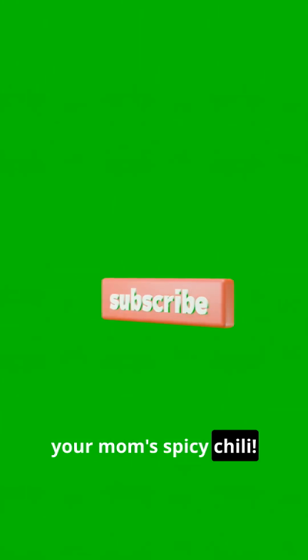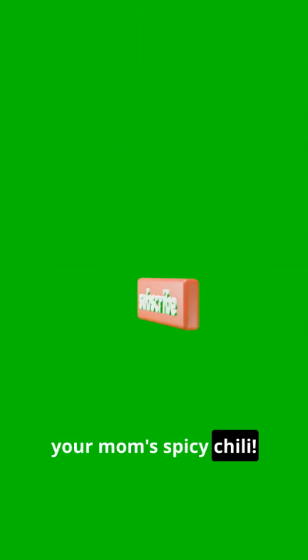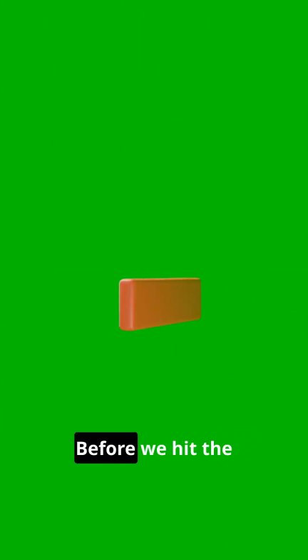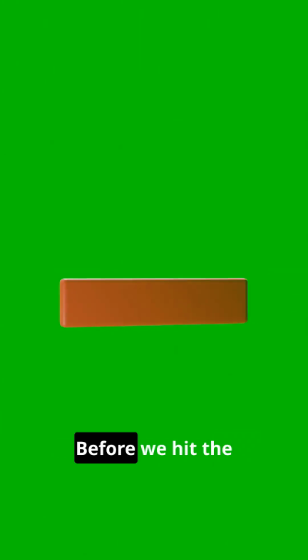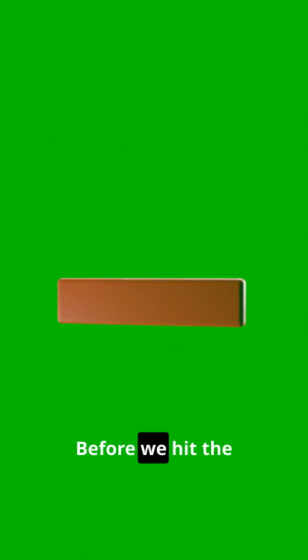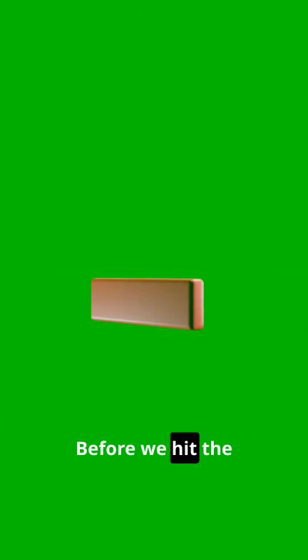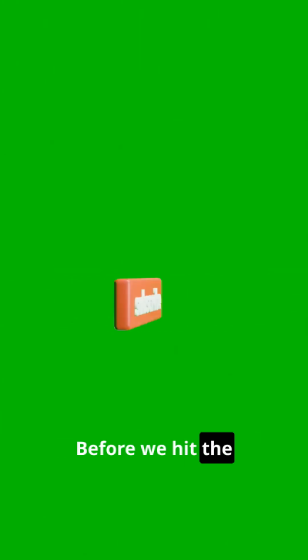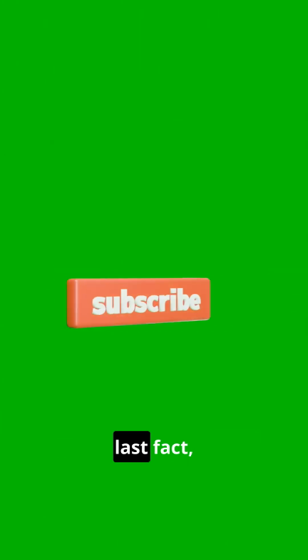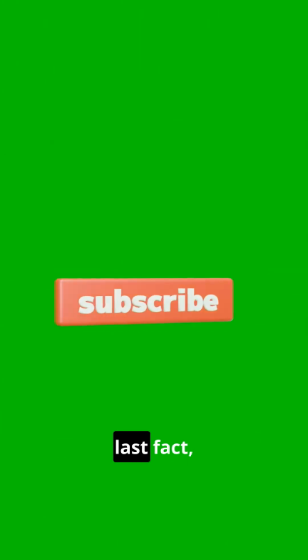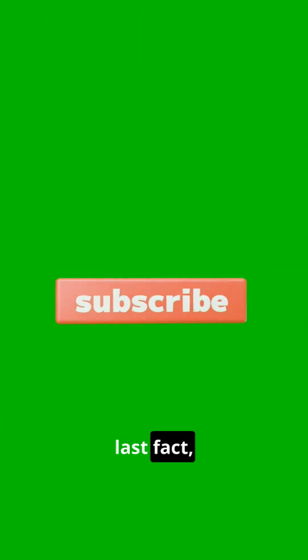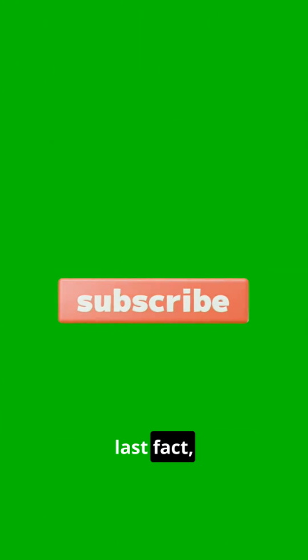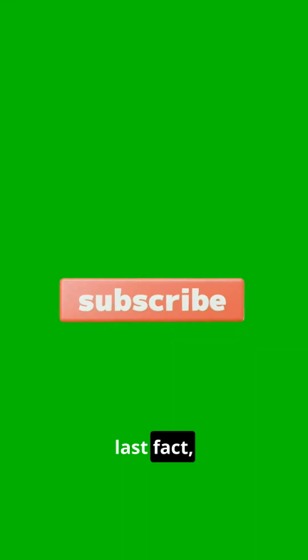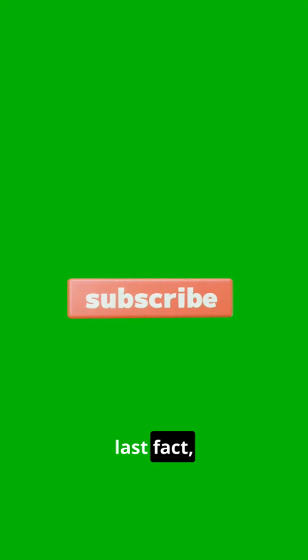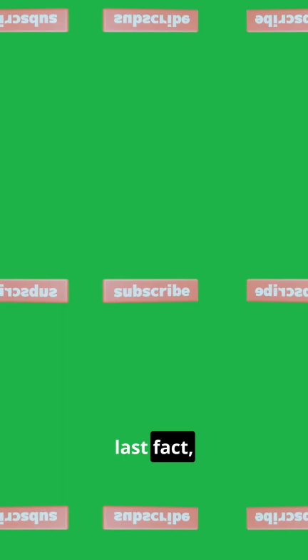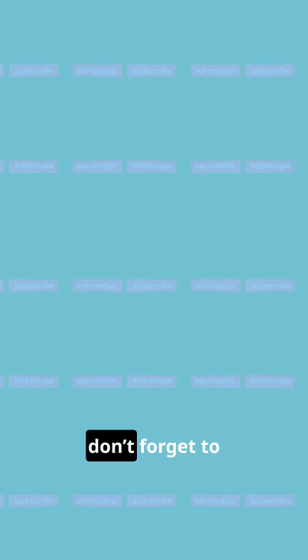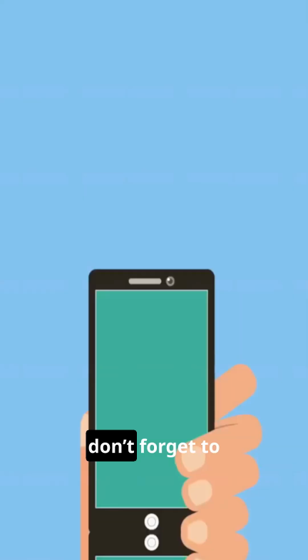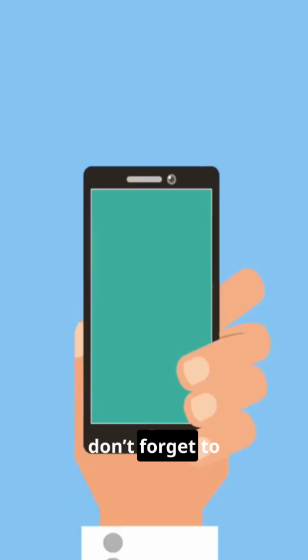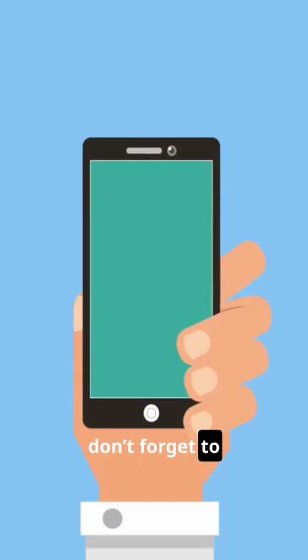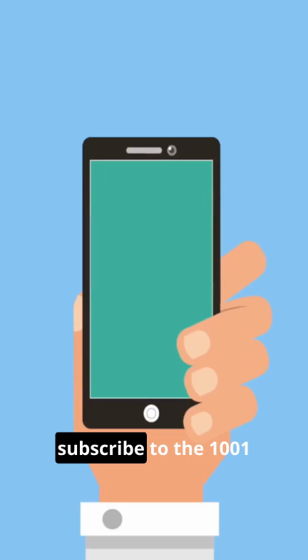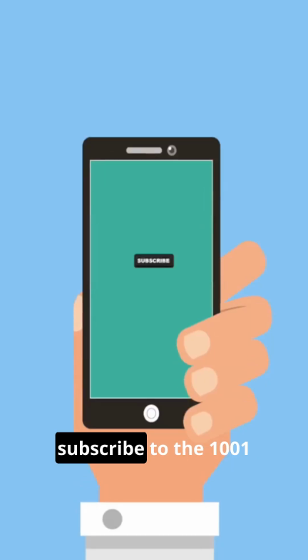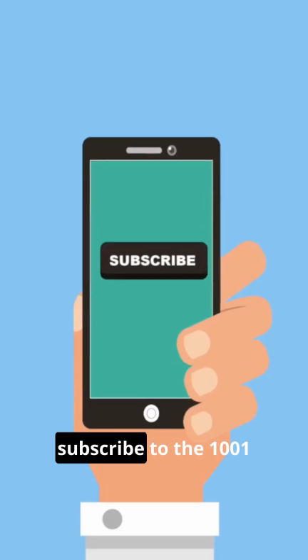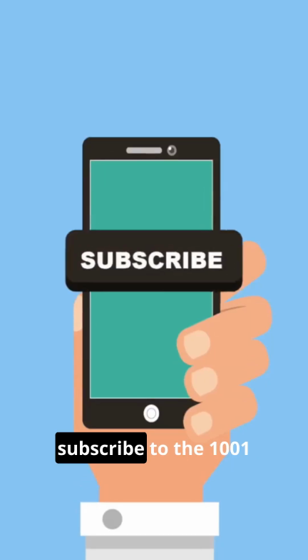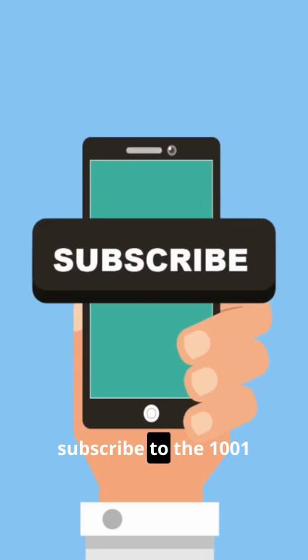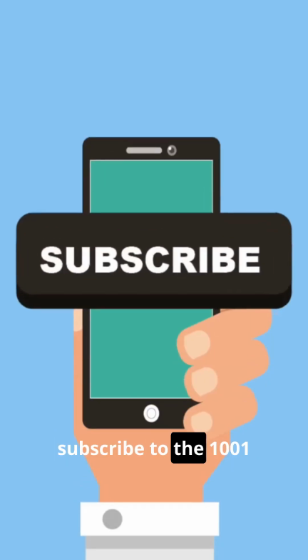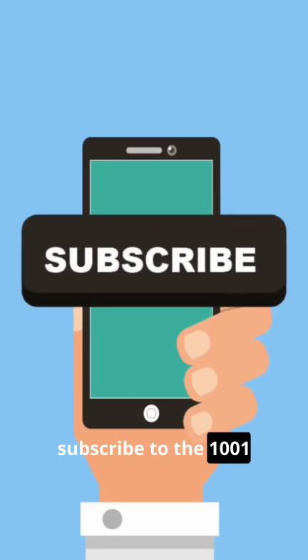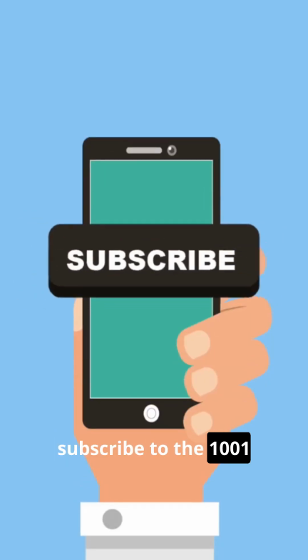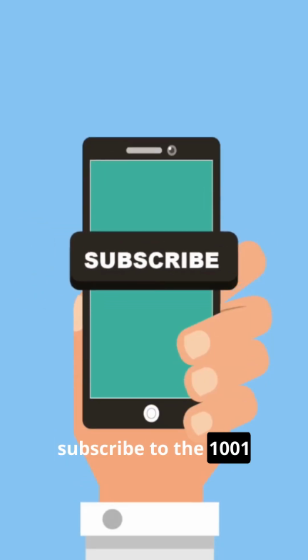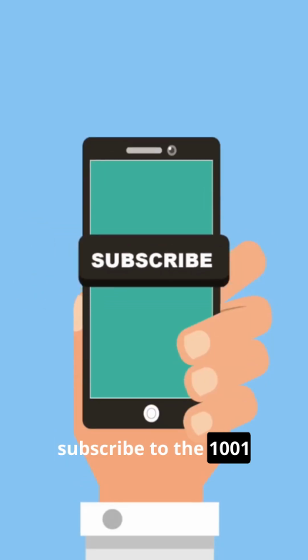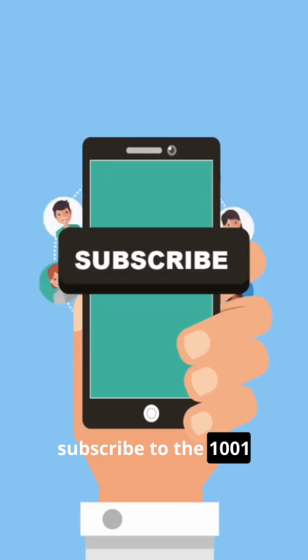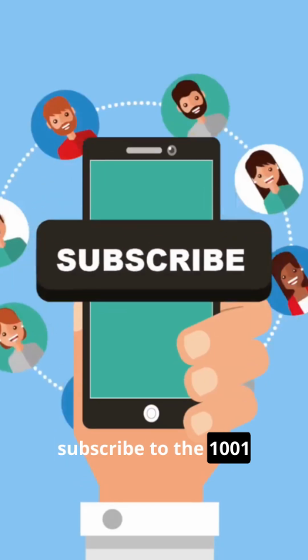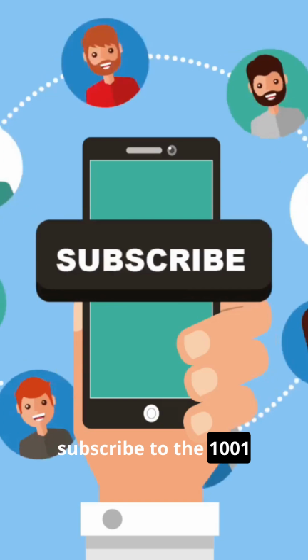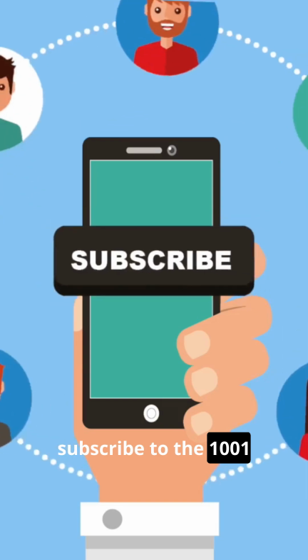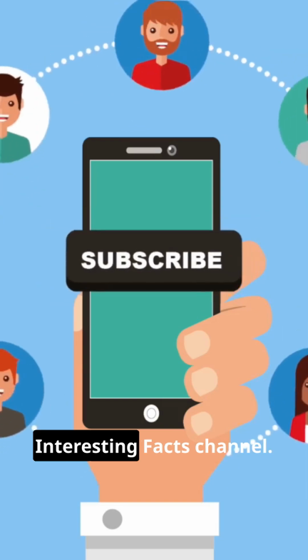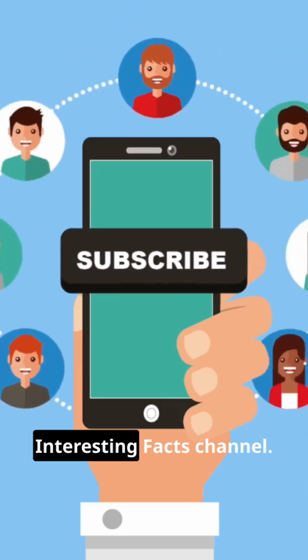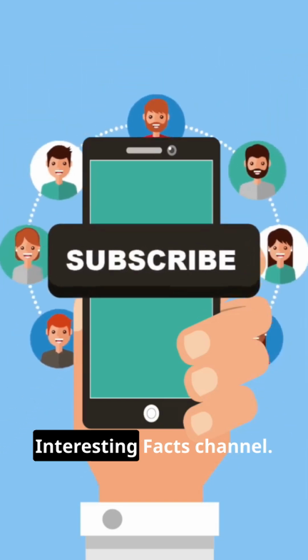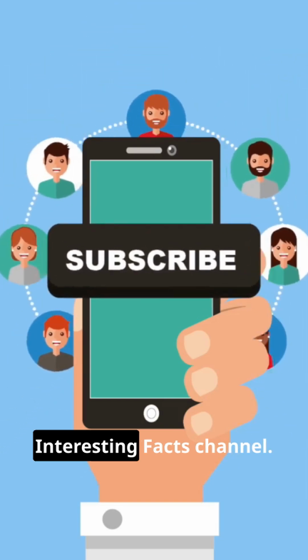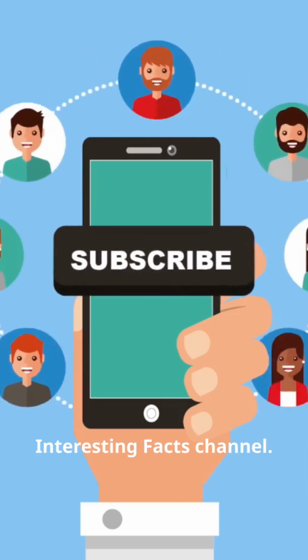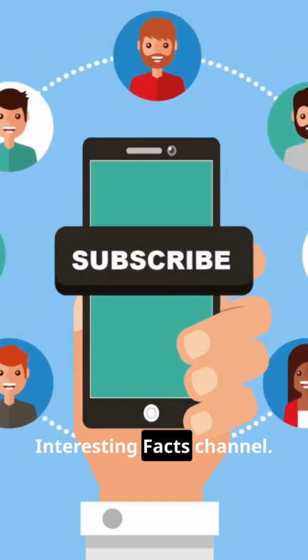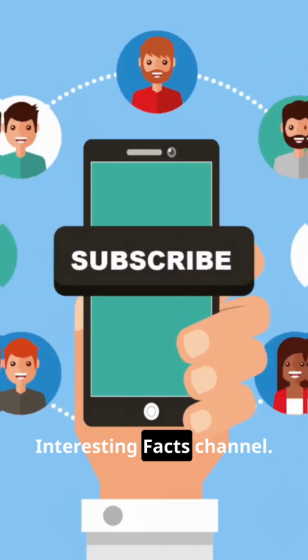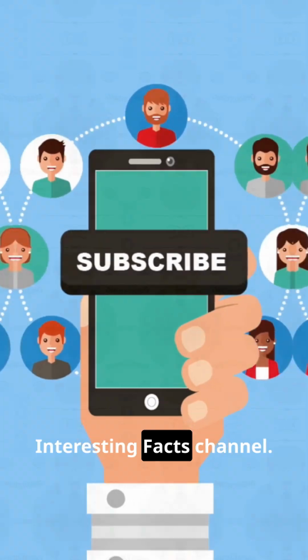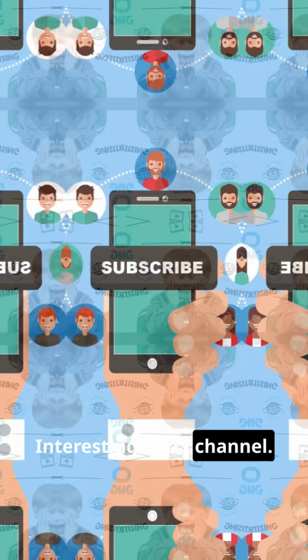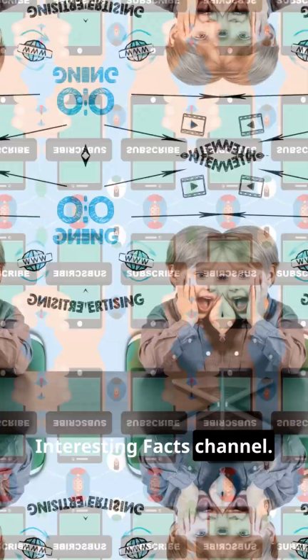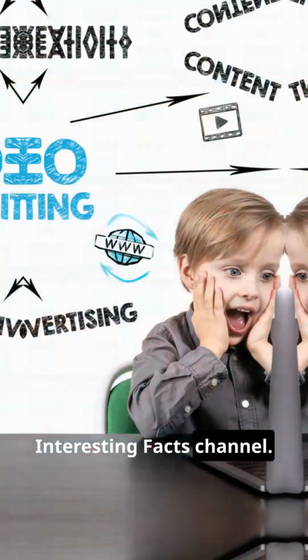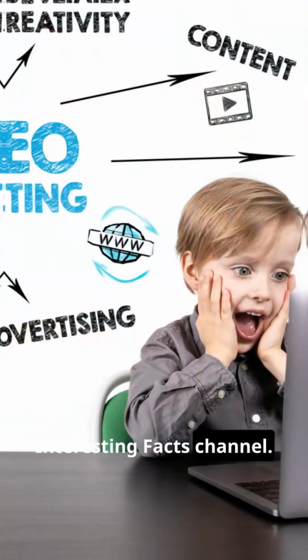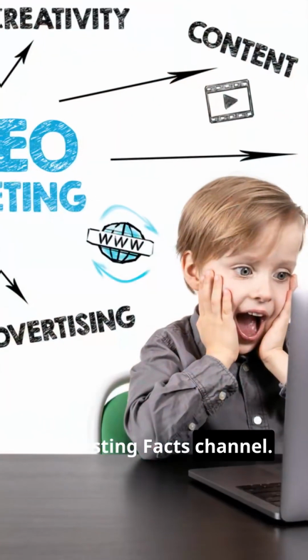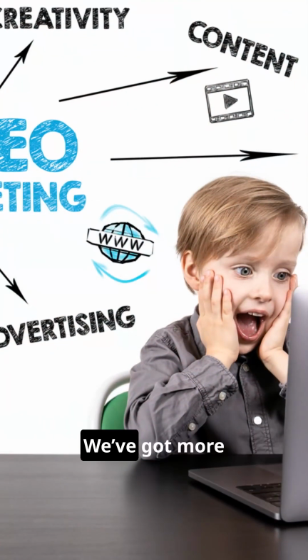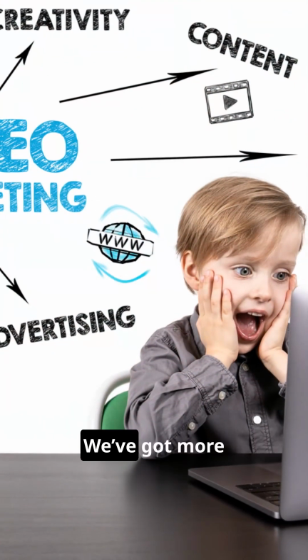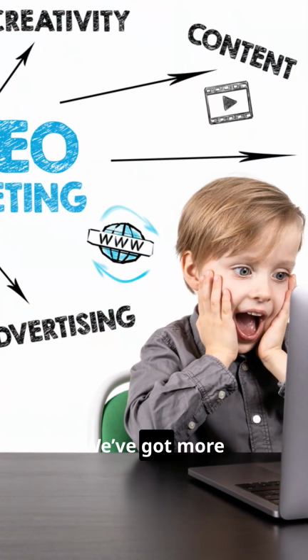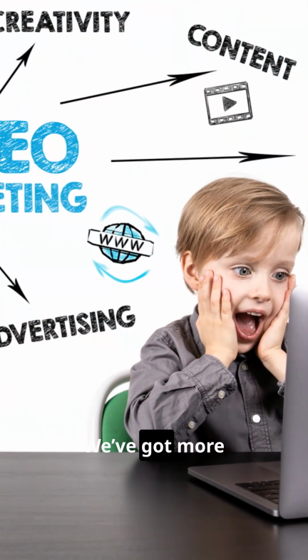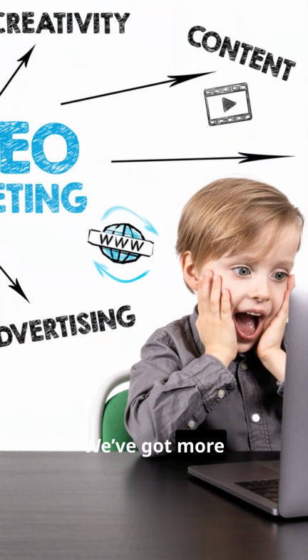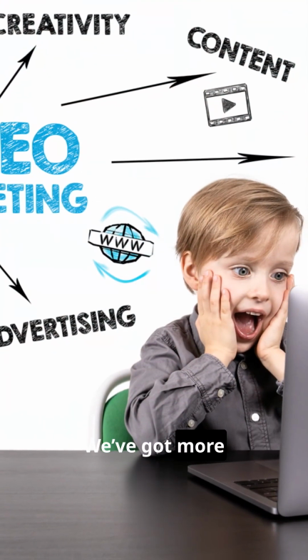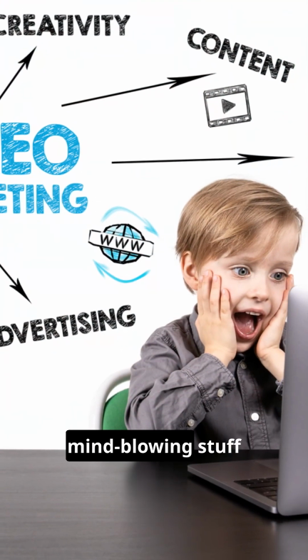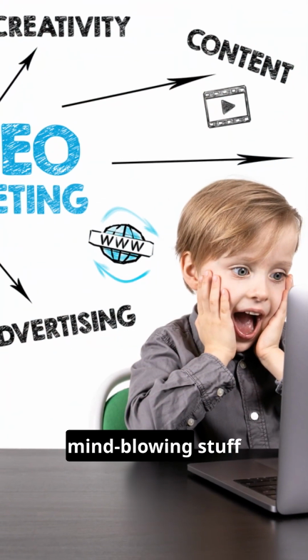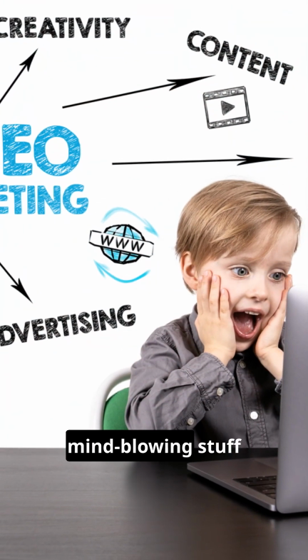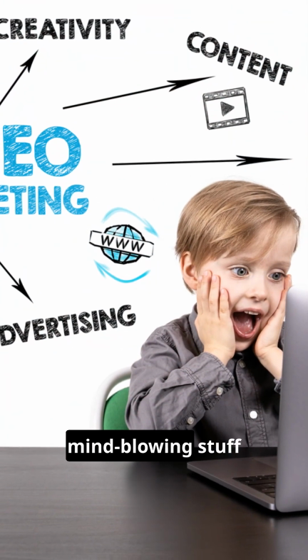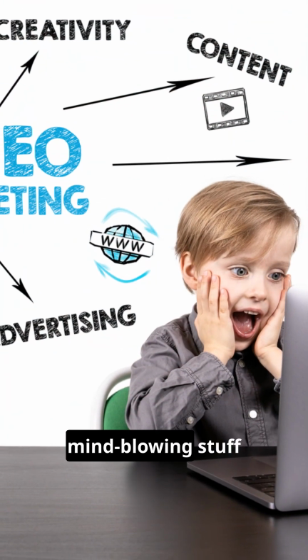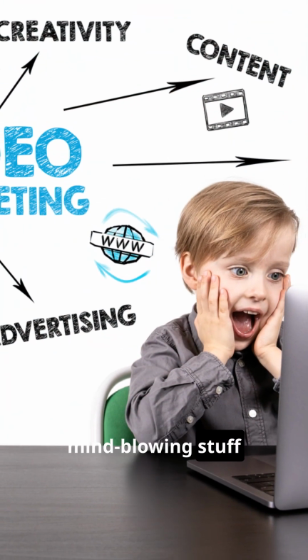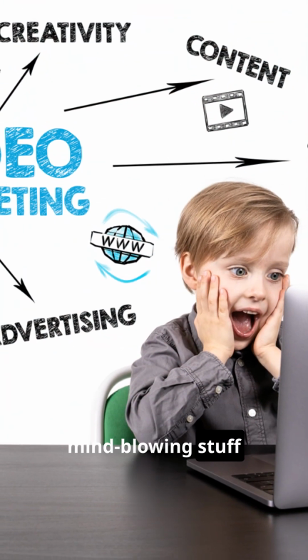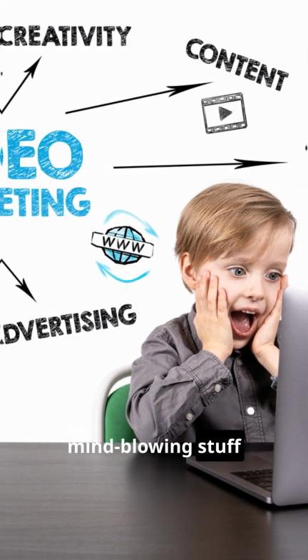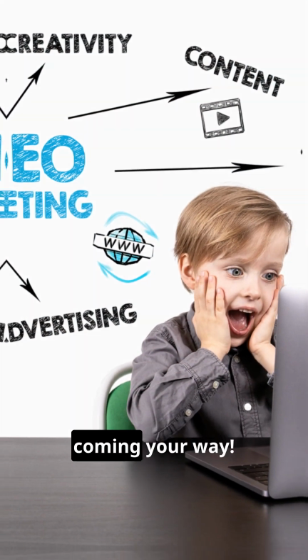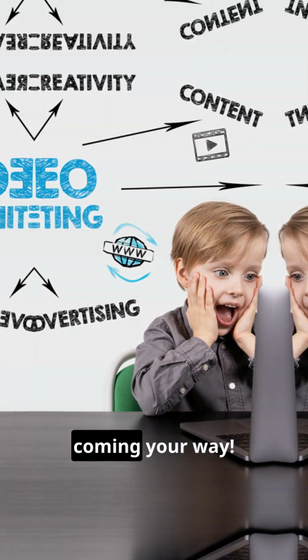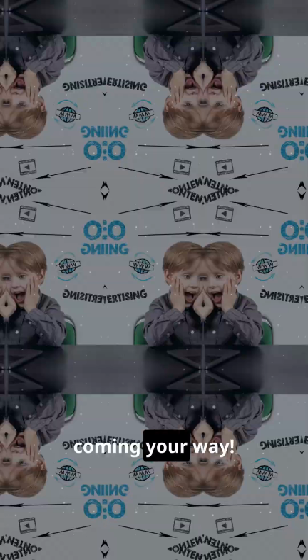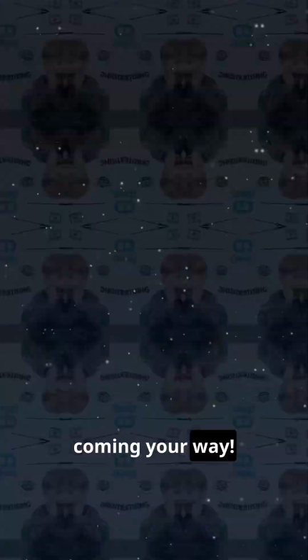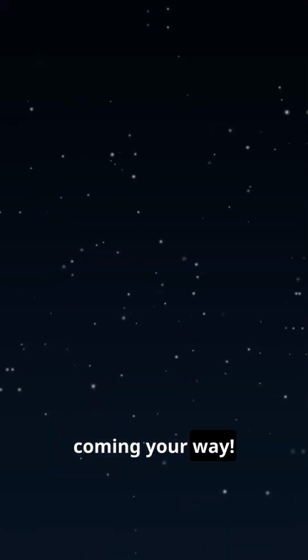Before we hit the last fact, don't forget to subscribe to the 1001 Interesting Facts channel. We've got more mind-blowing stuff coming your way.